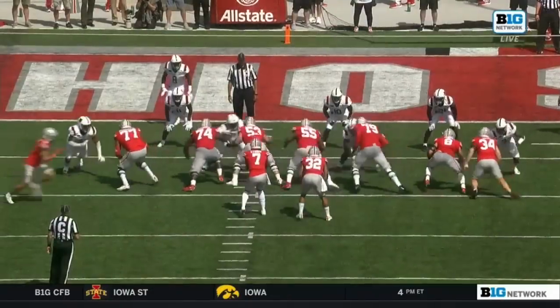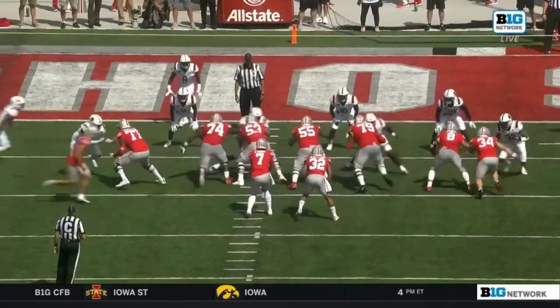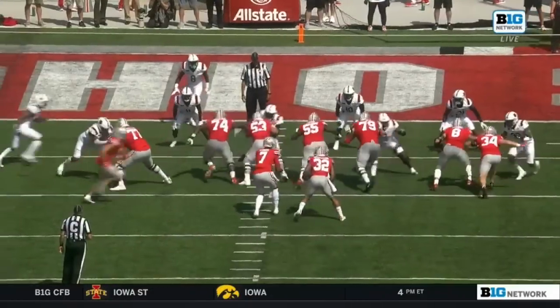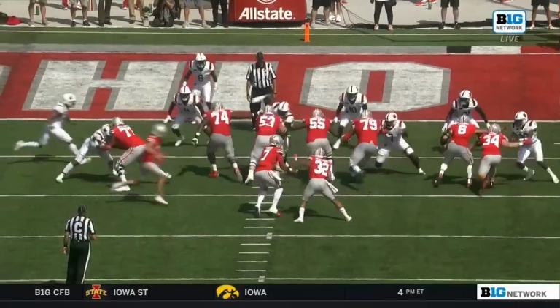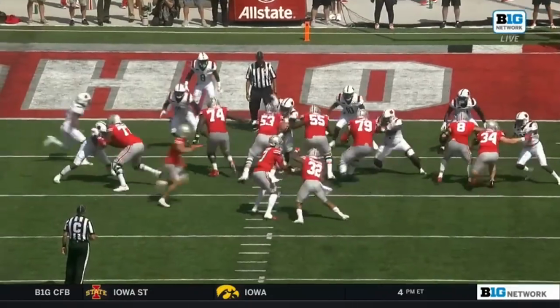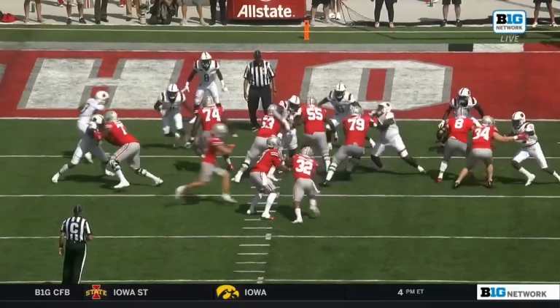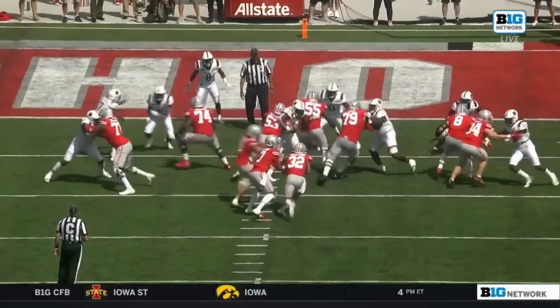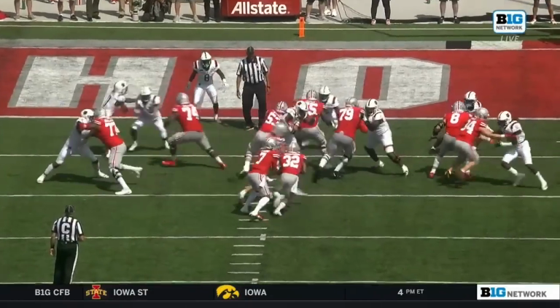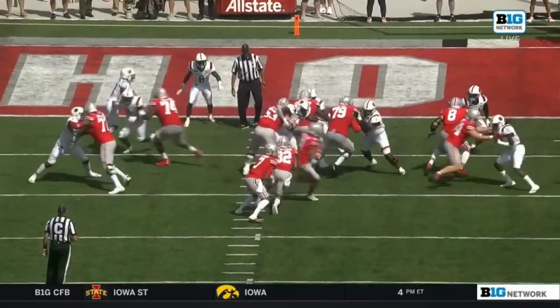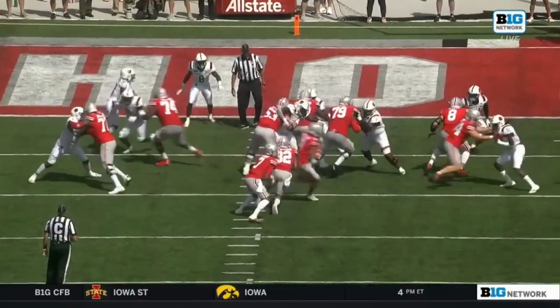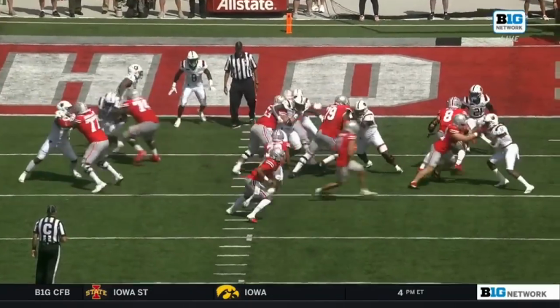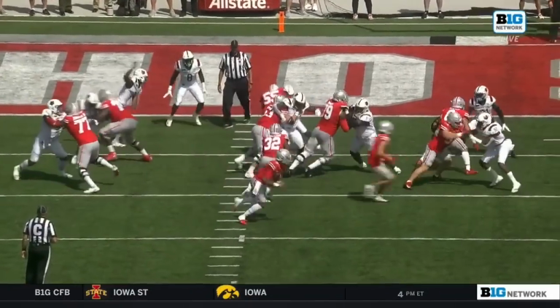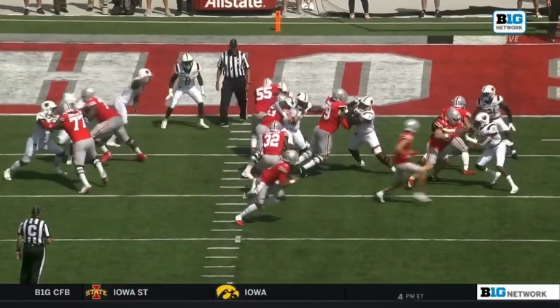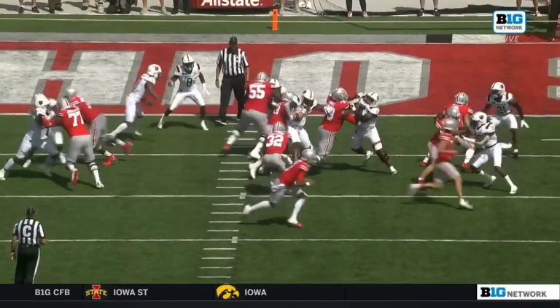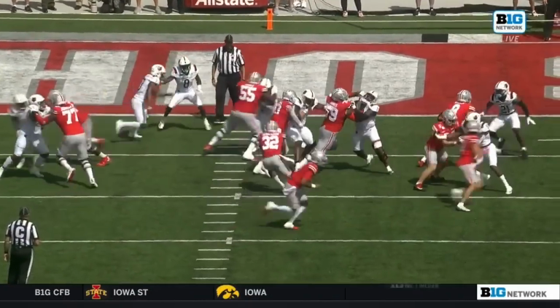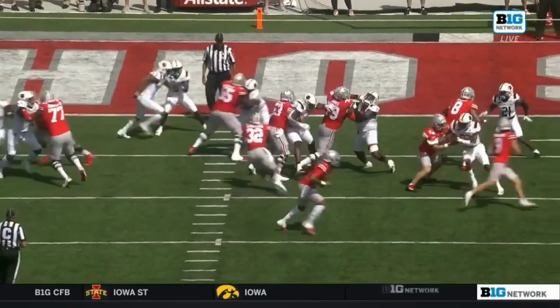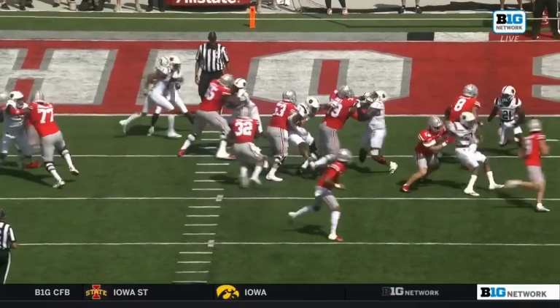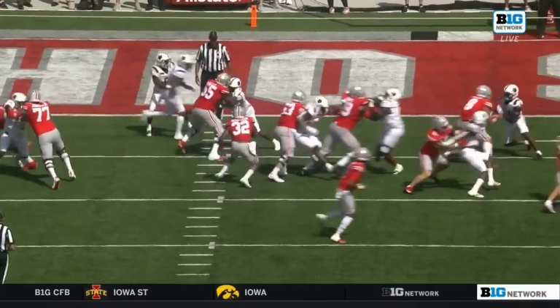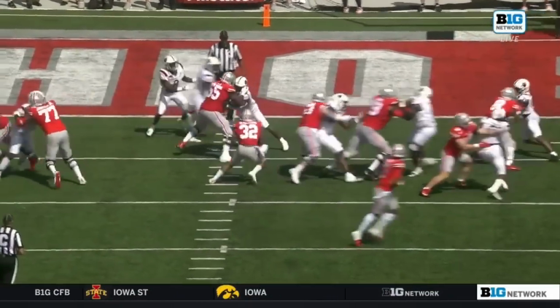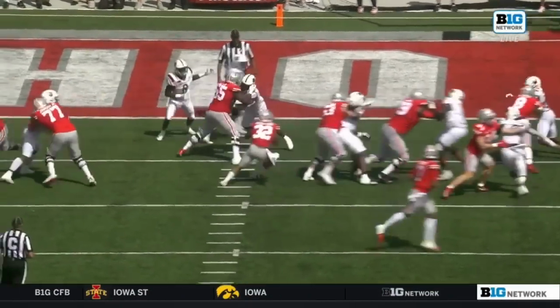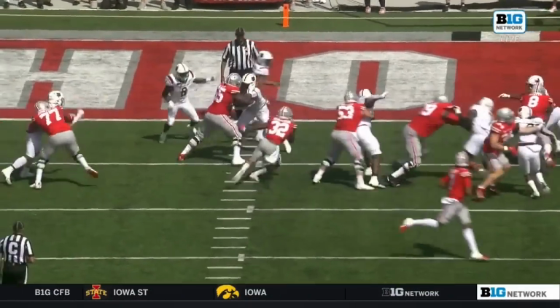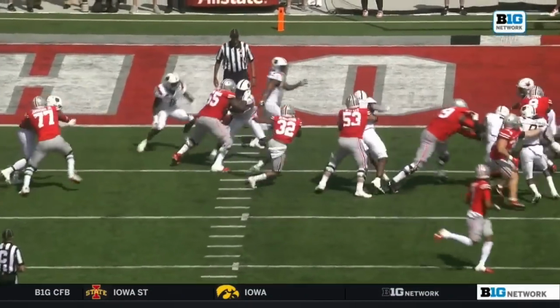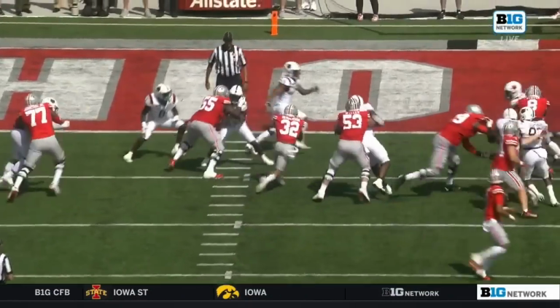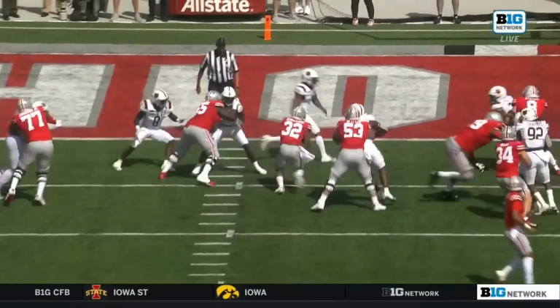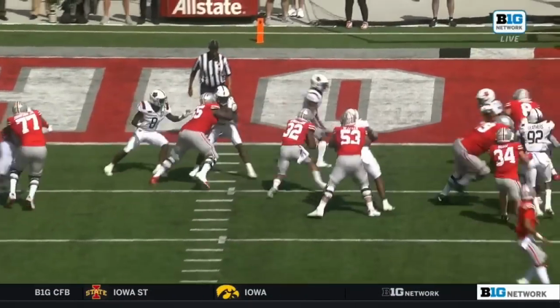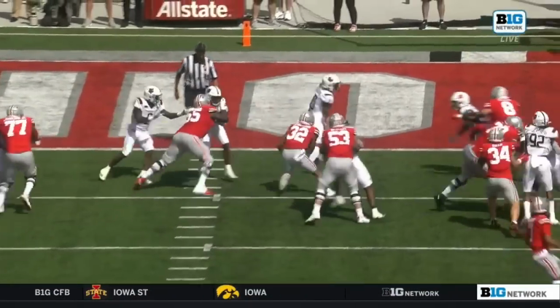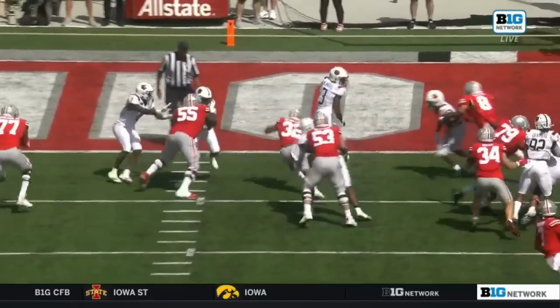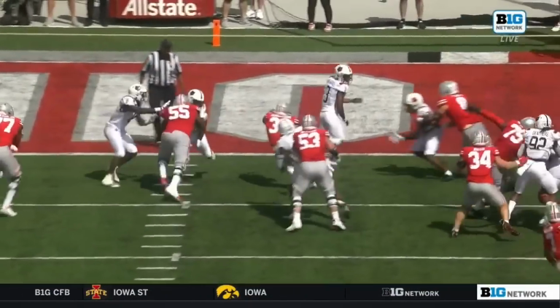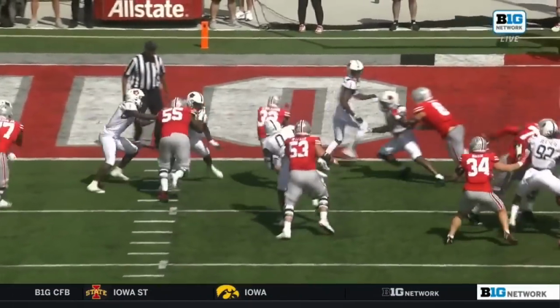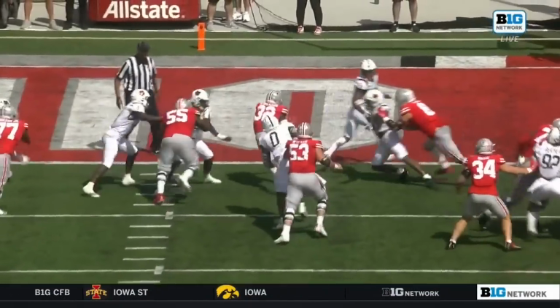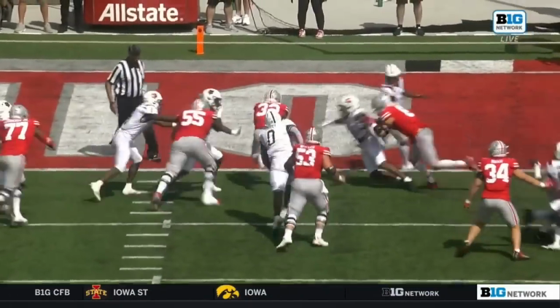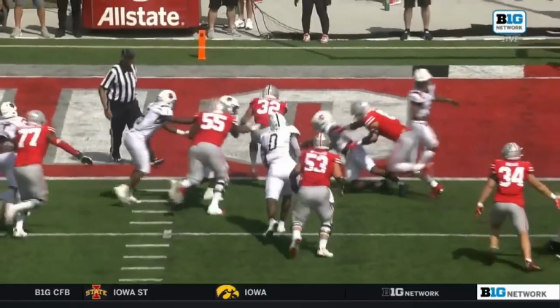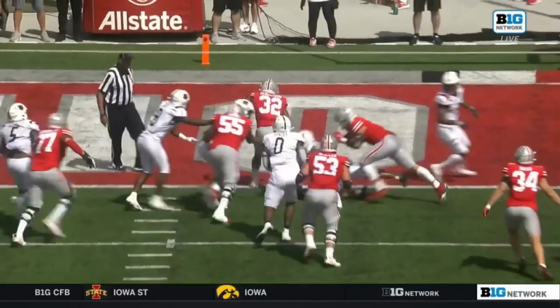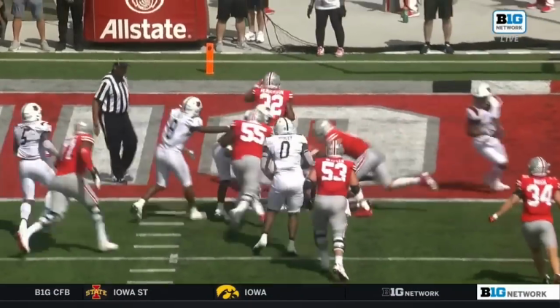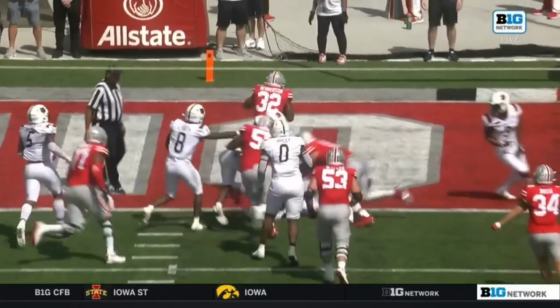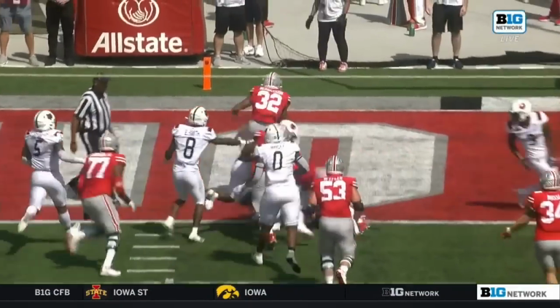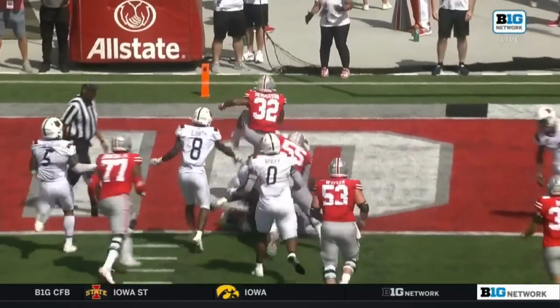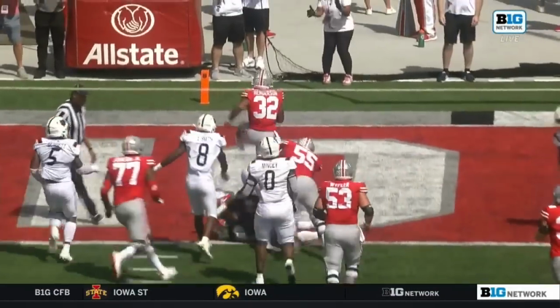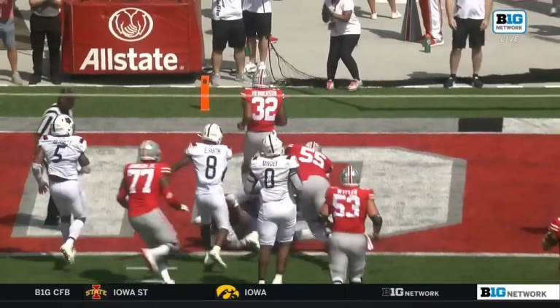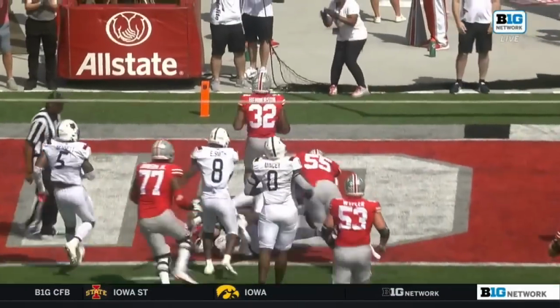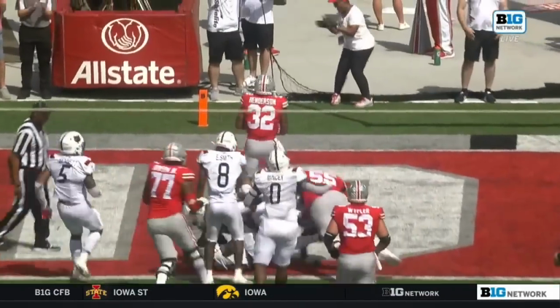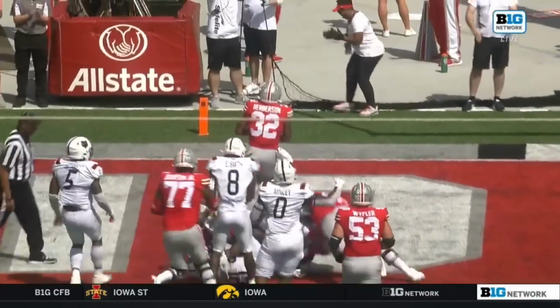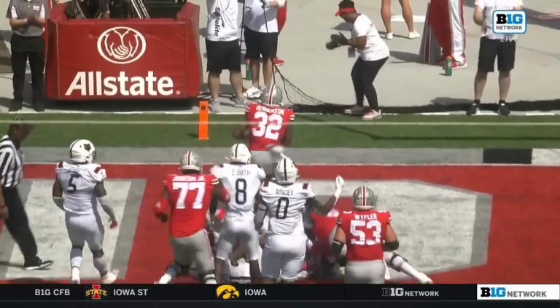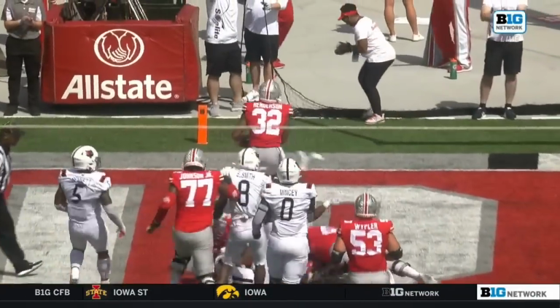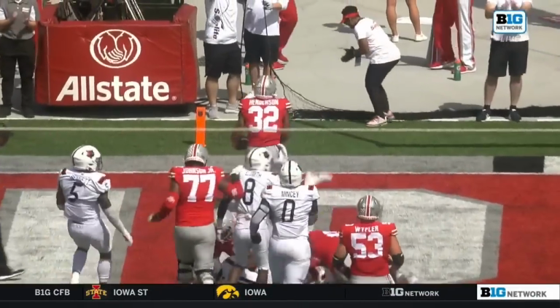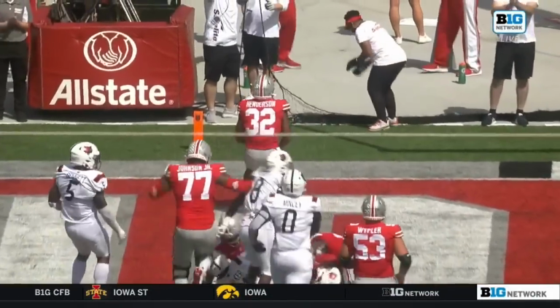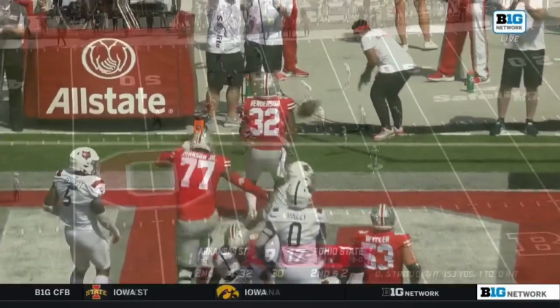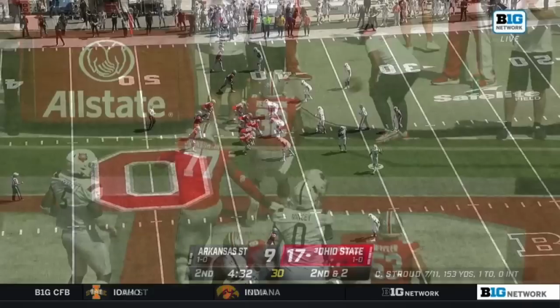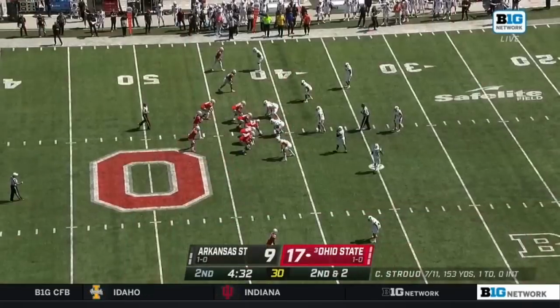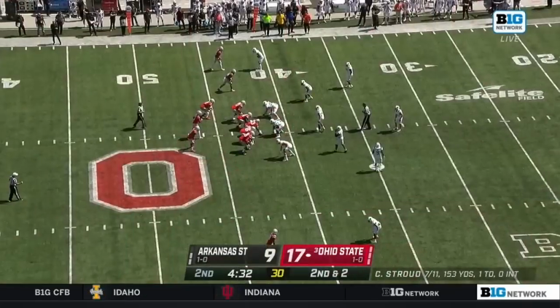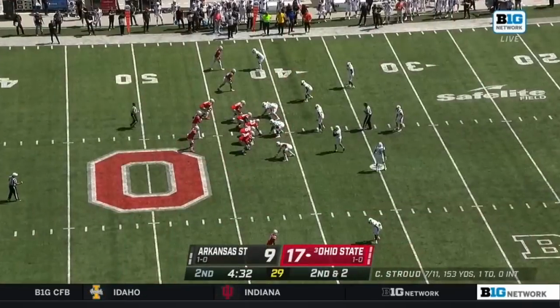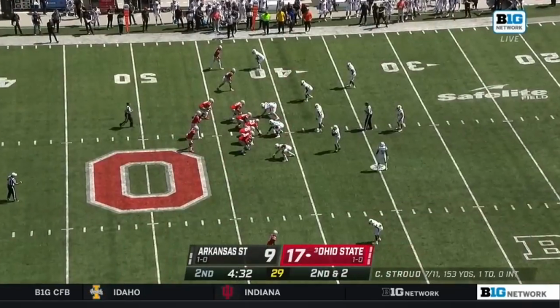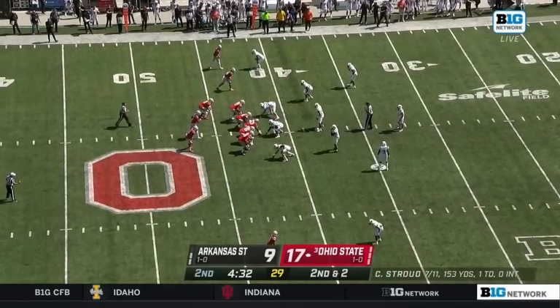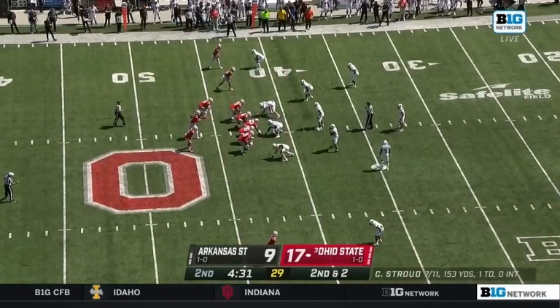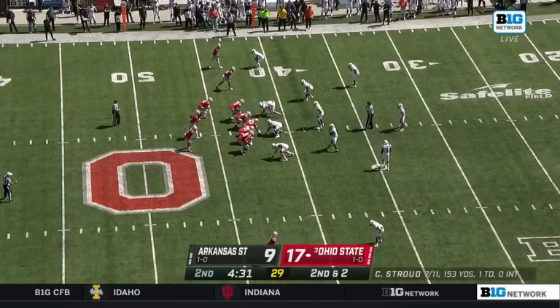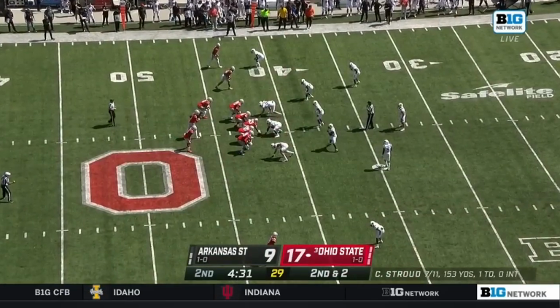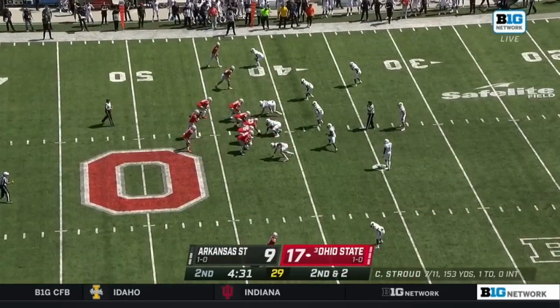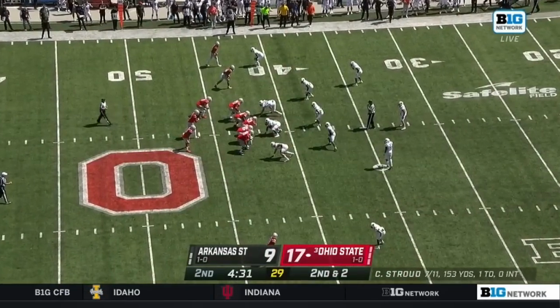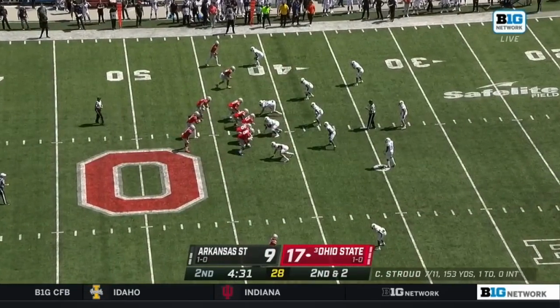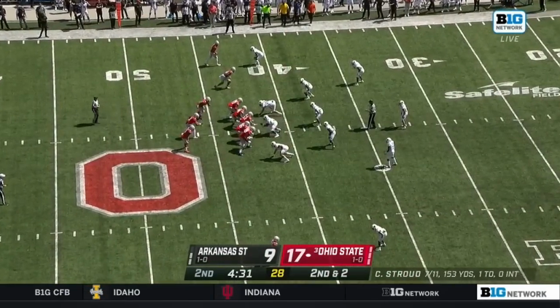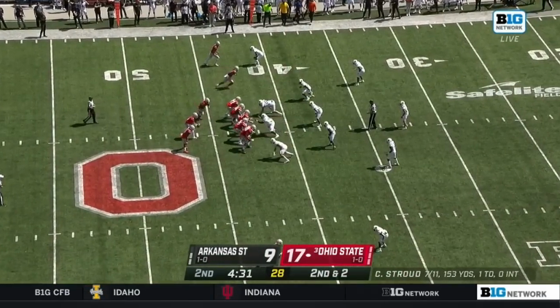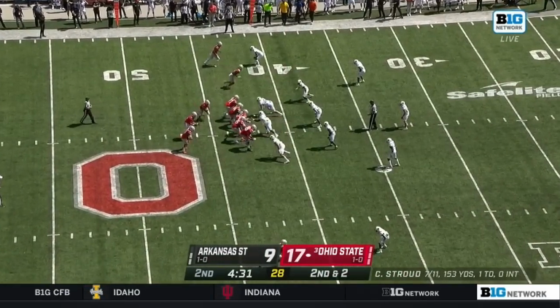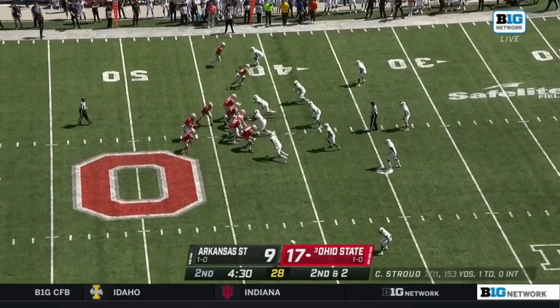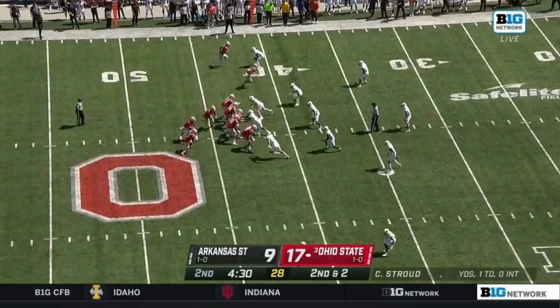Just watch Henderson right here. These guys are latching onto the blocks, moving people, displacing defensive linemen. If you can't do that, he's not going to the right.